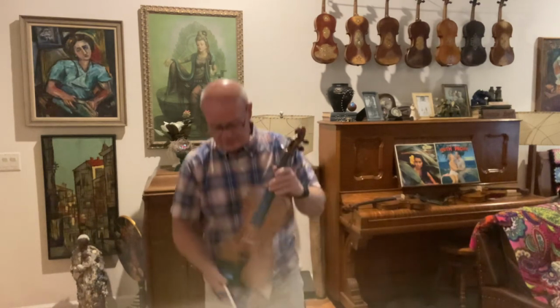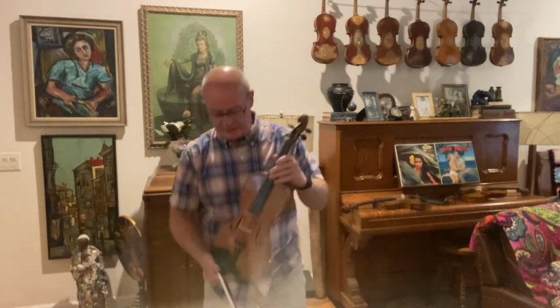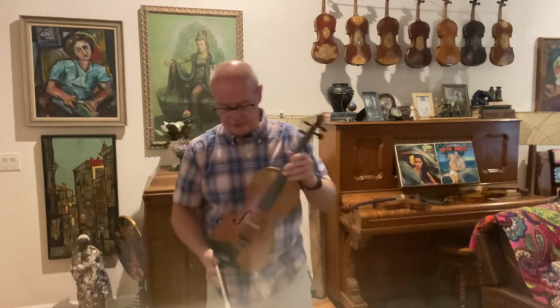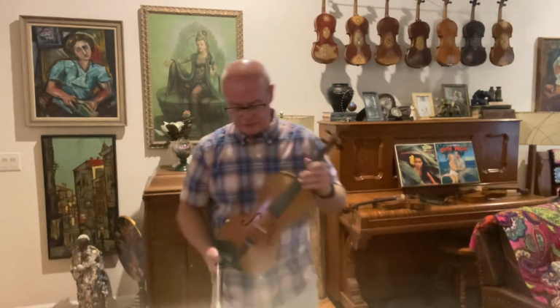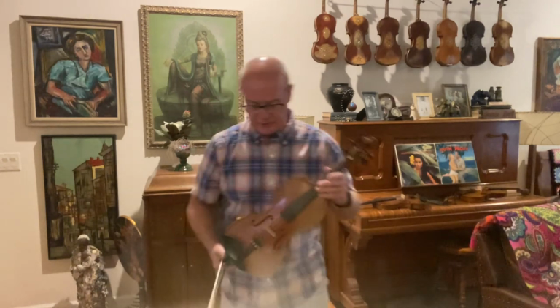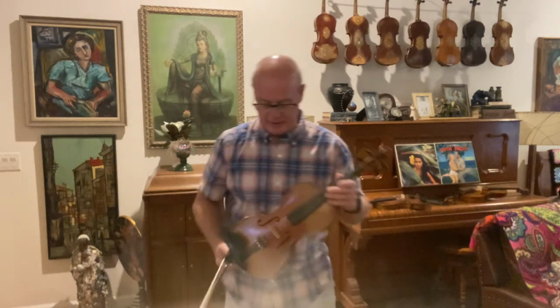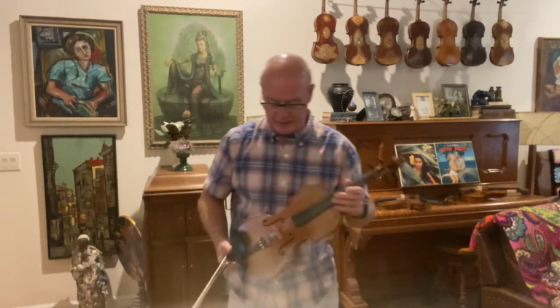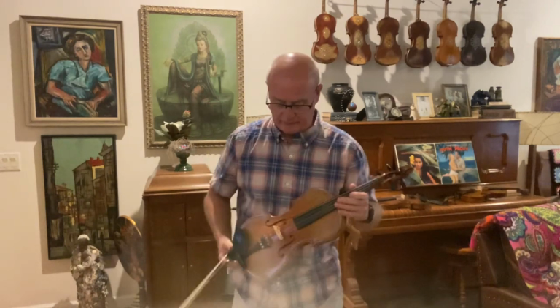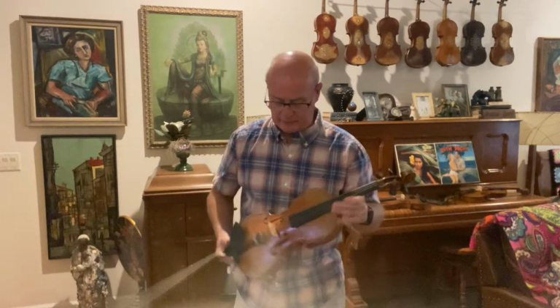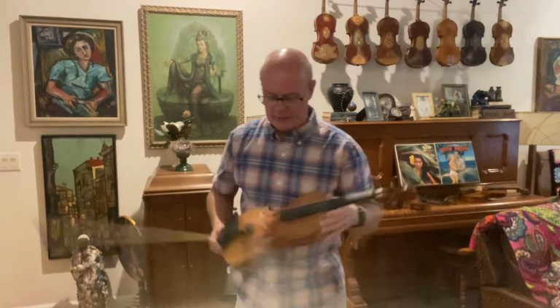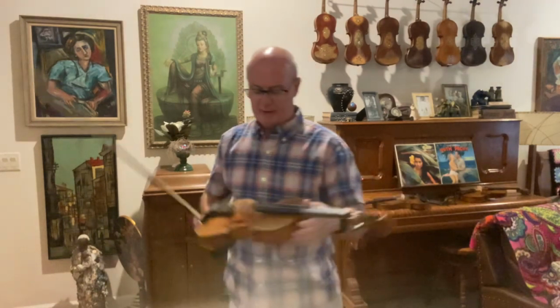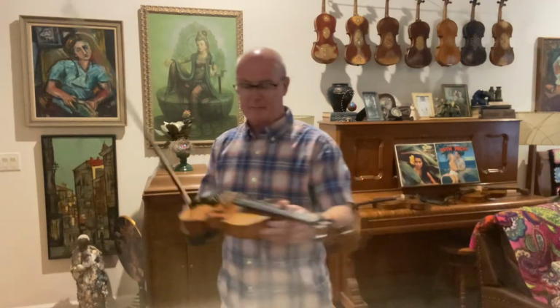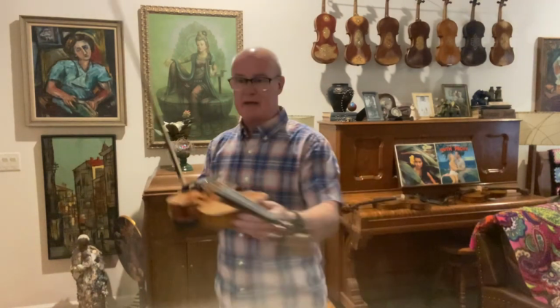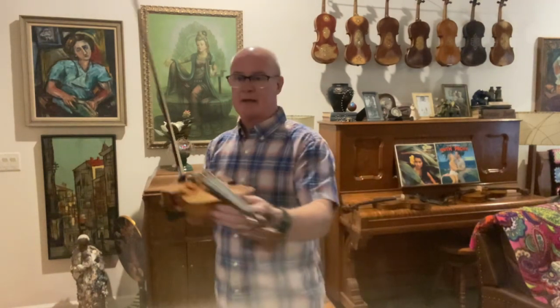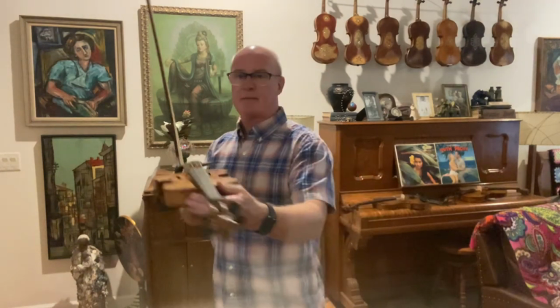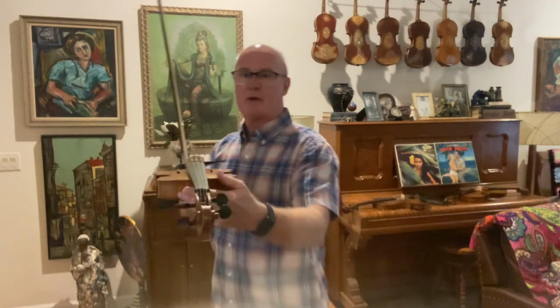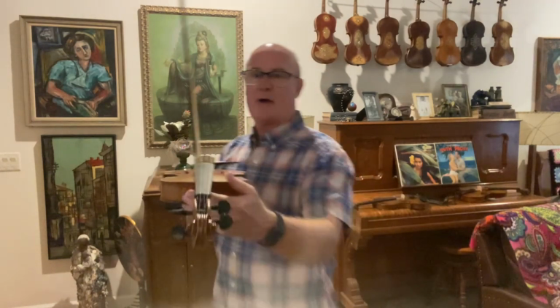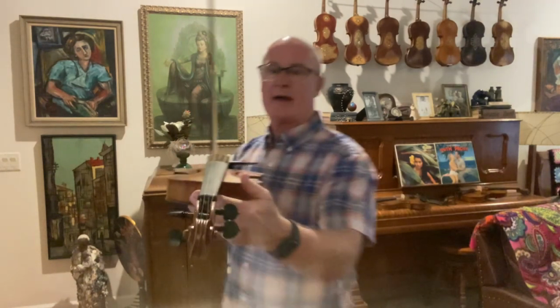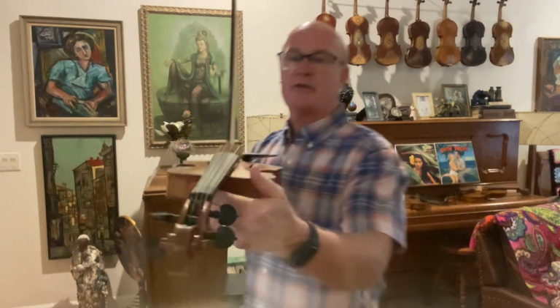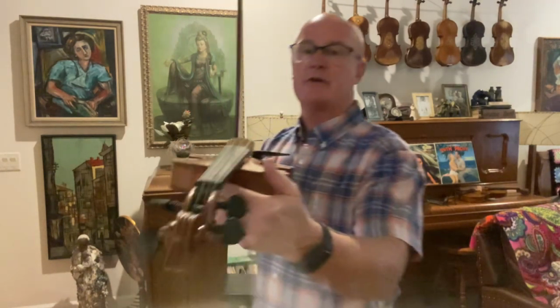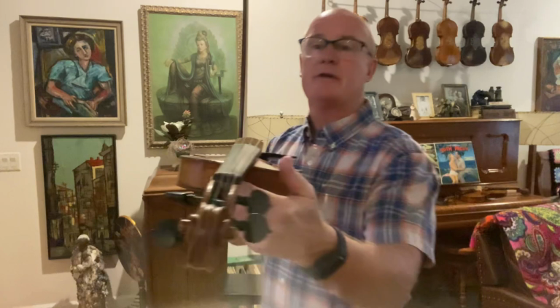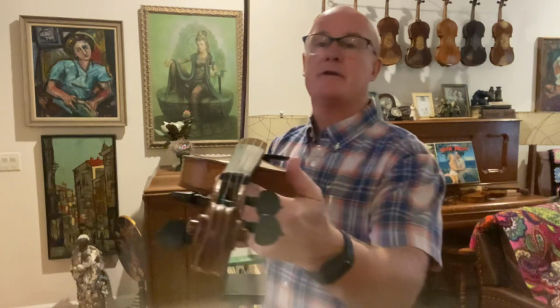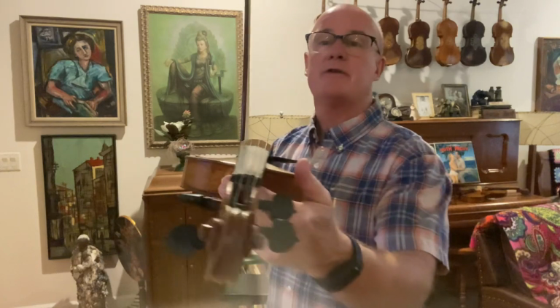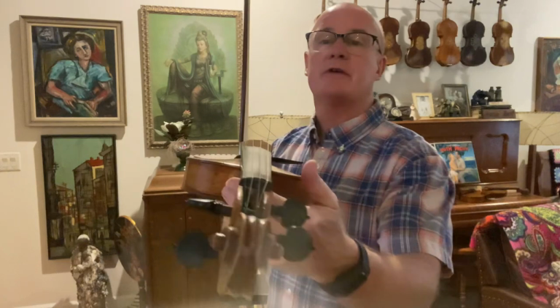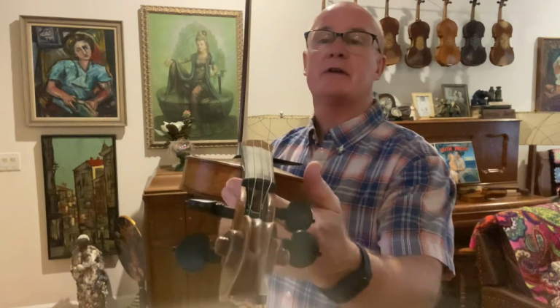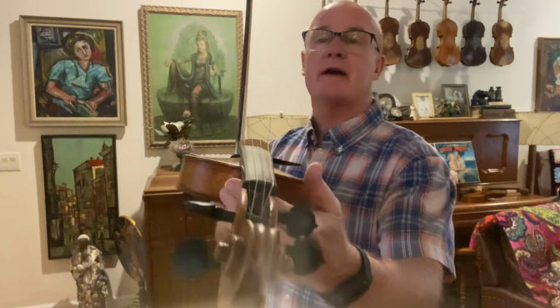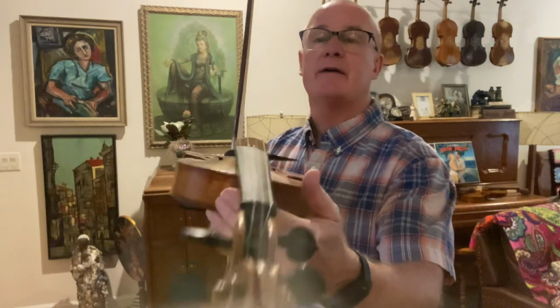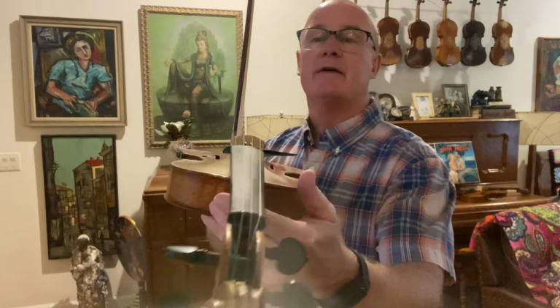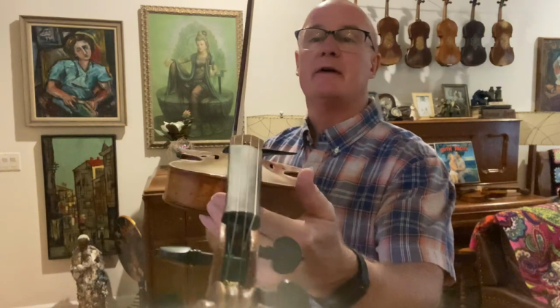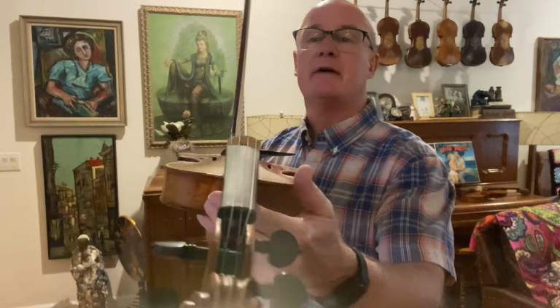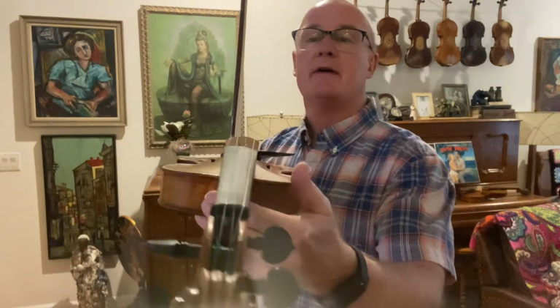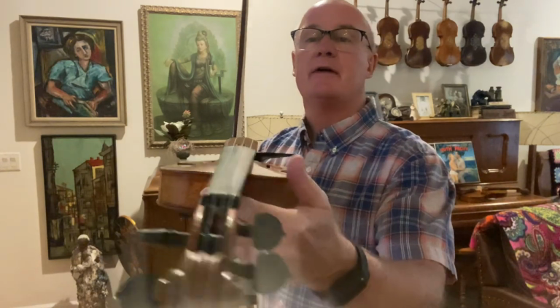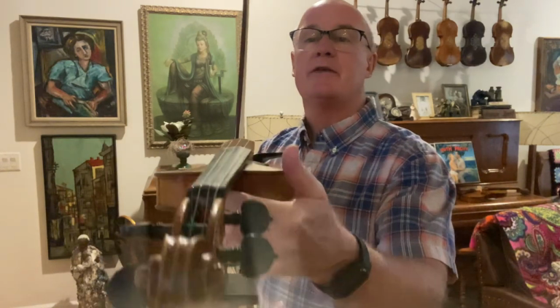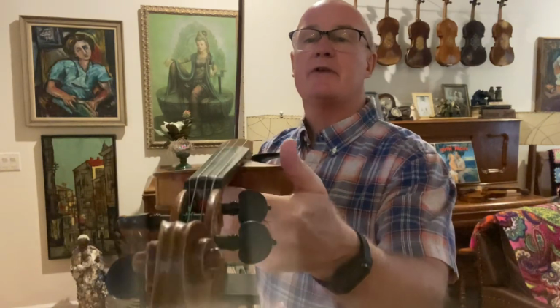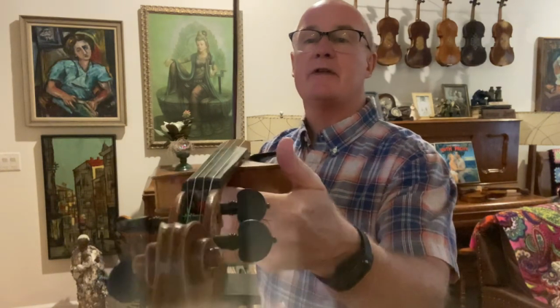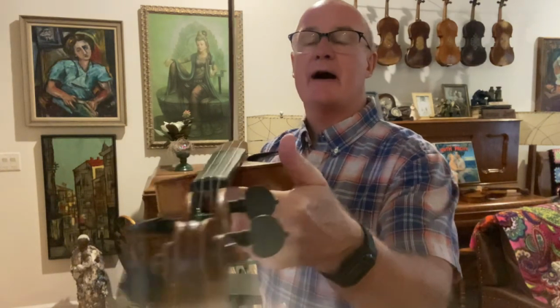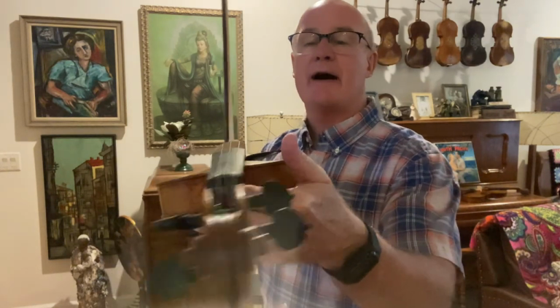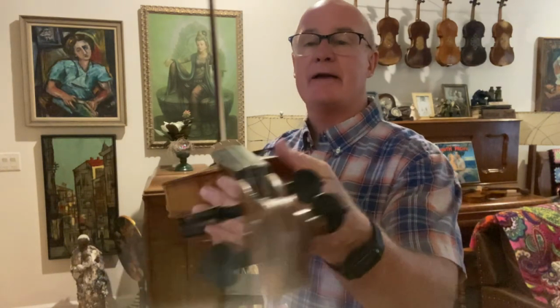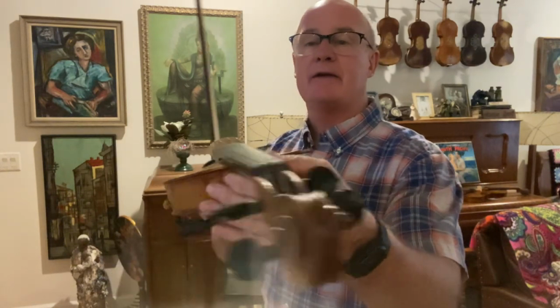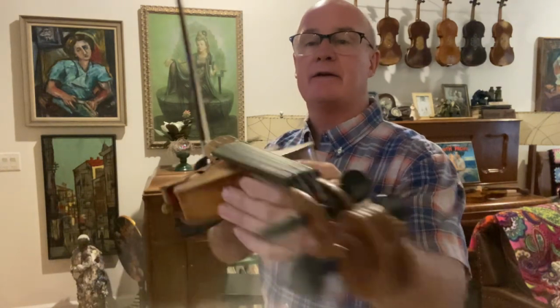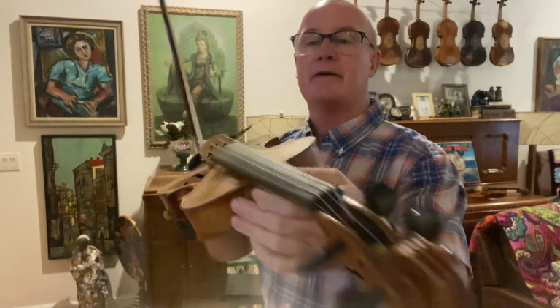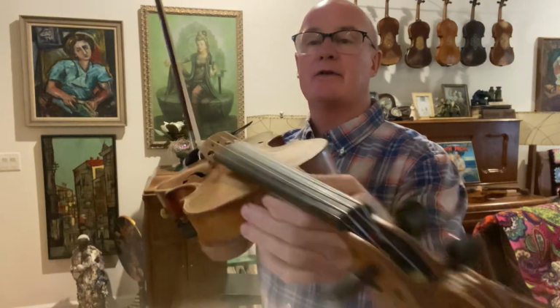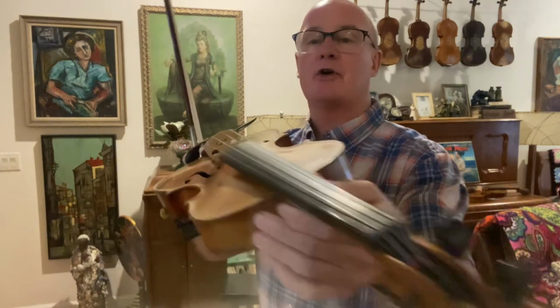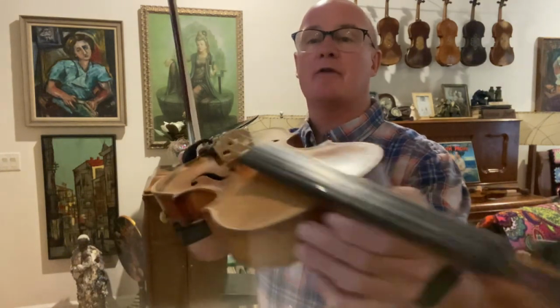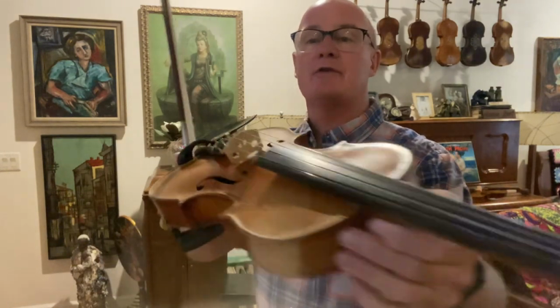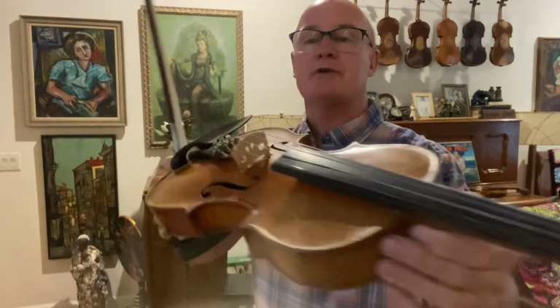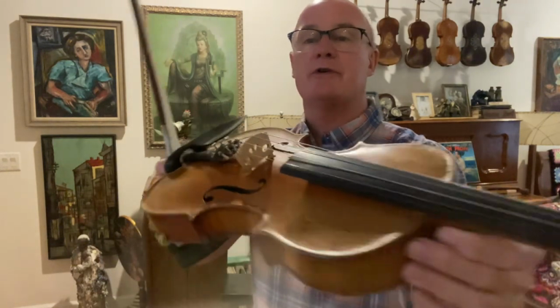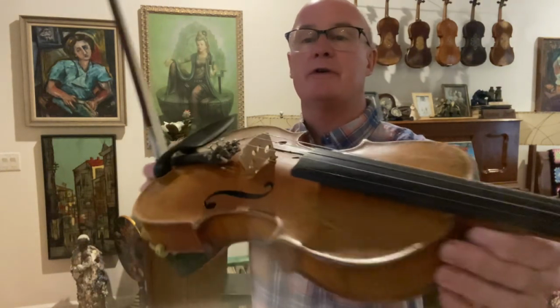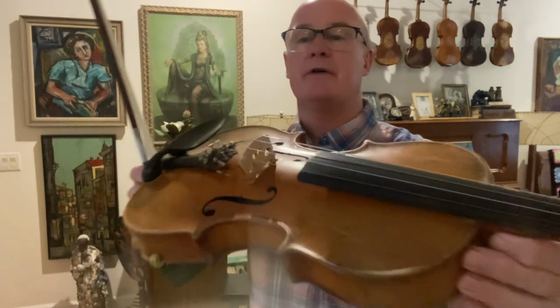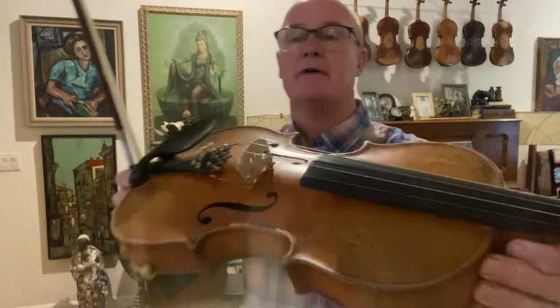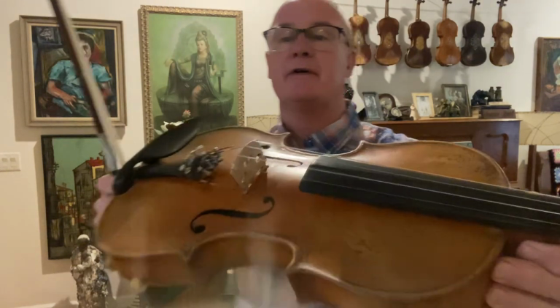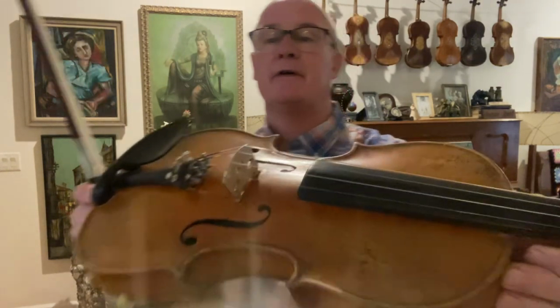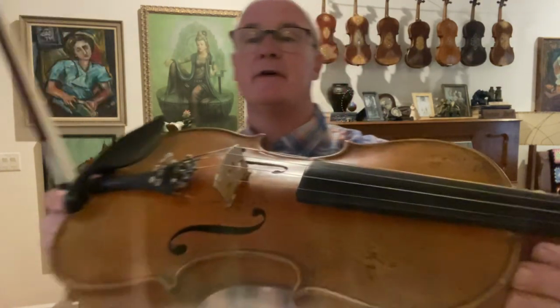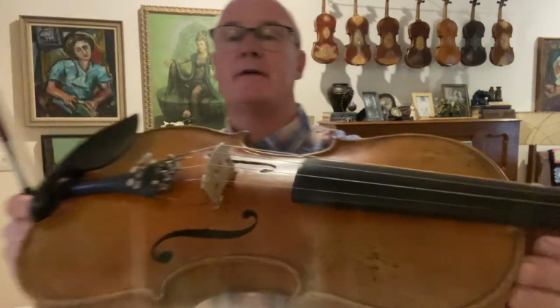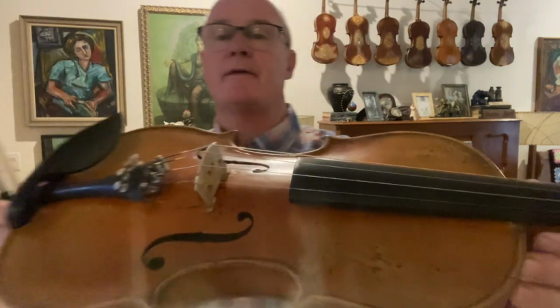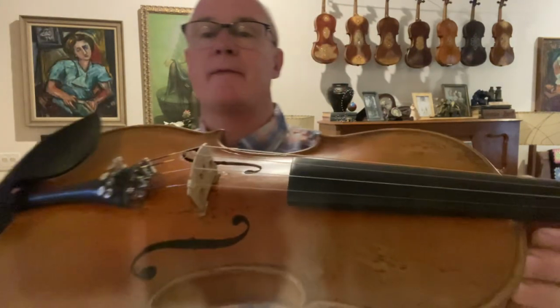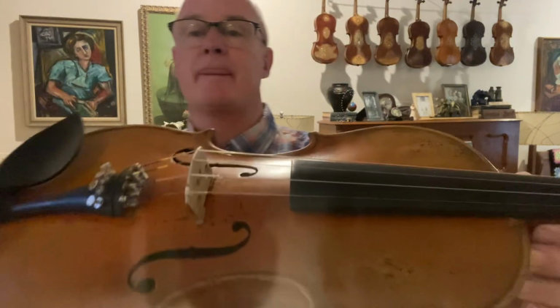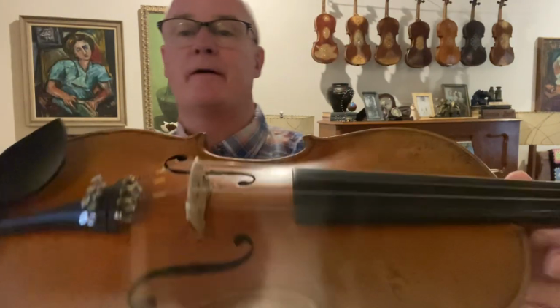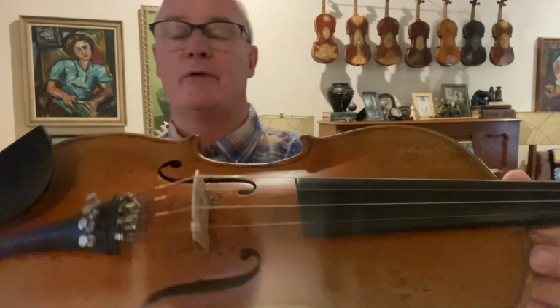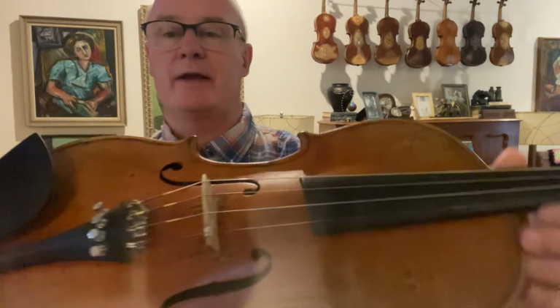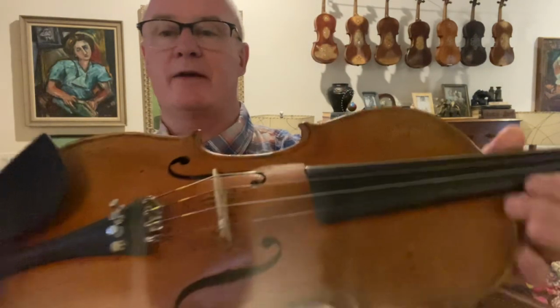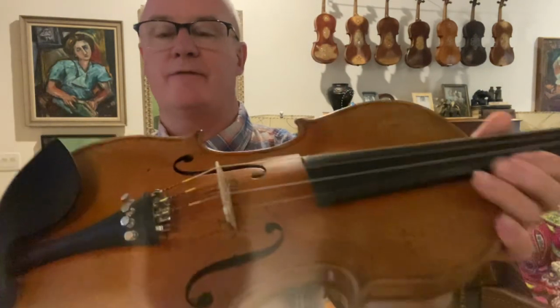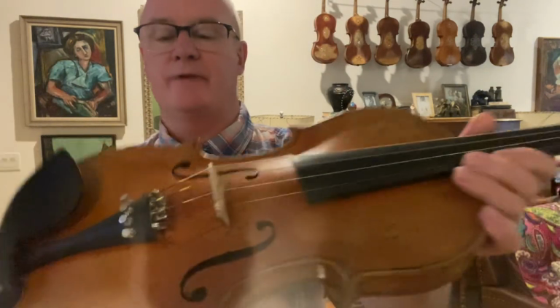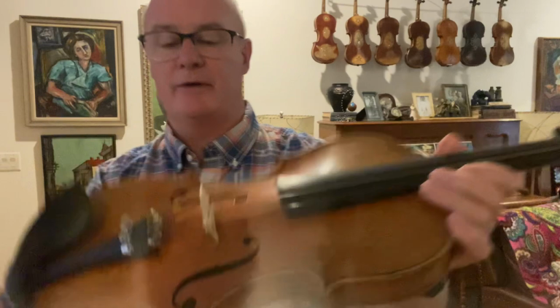Light strings, medium-low action — you can kind of see the height and the curvature. It's a really good fiddle.